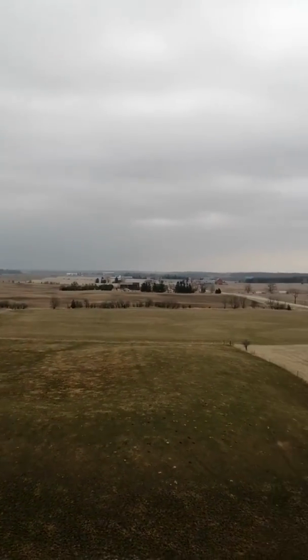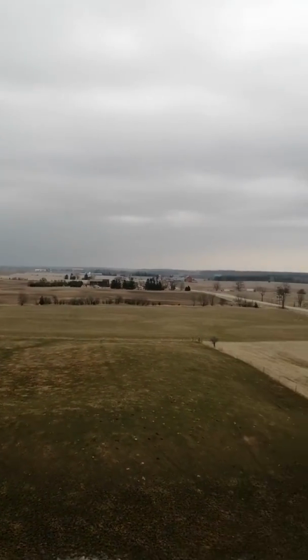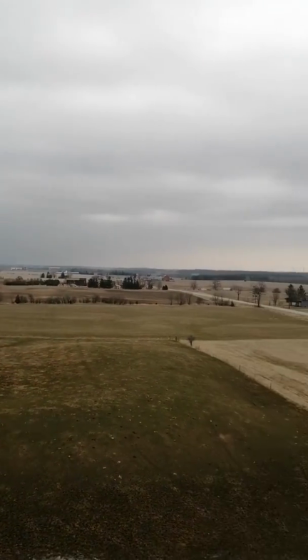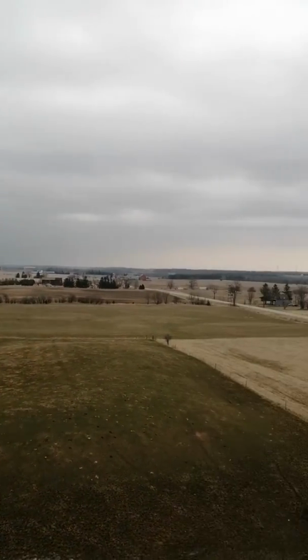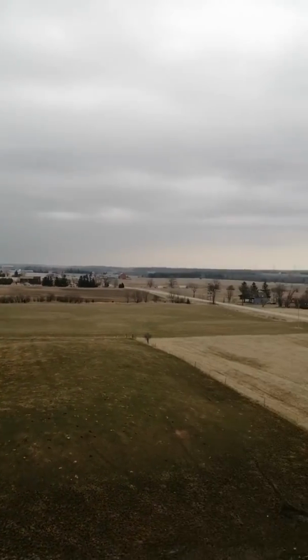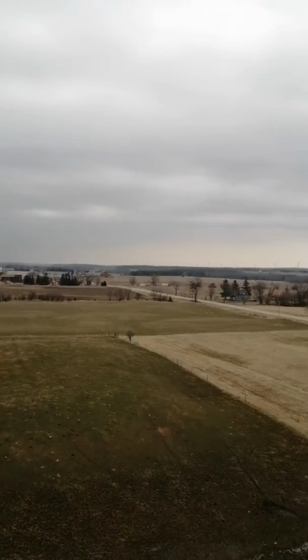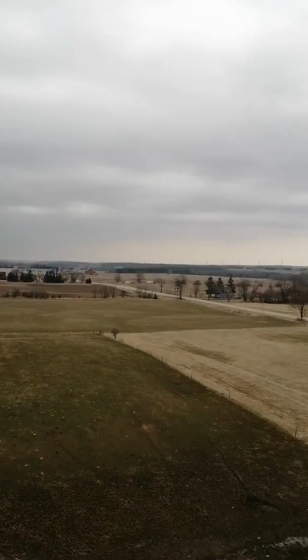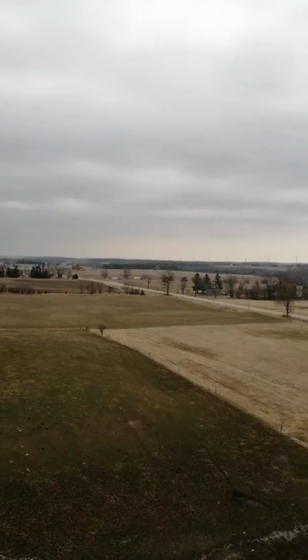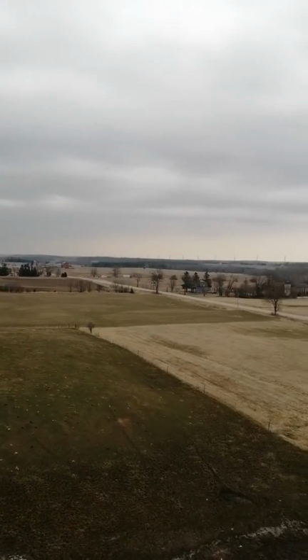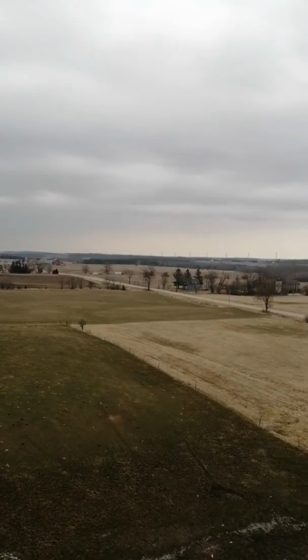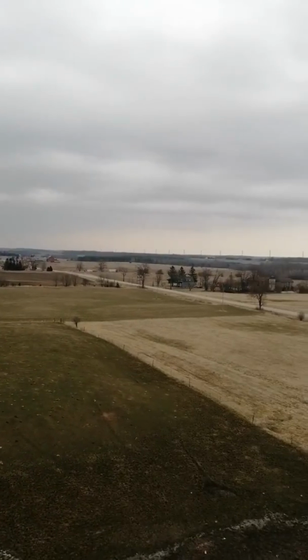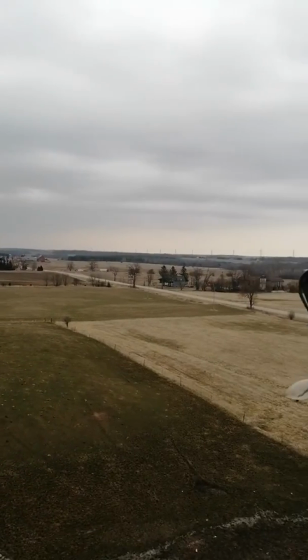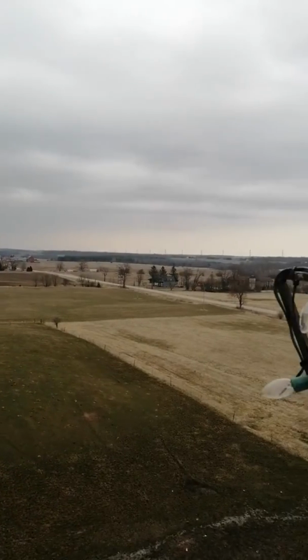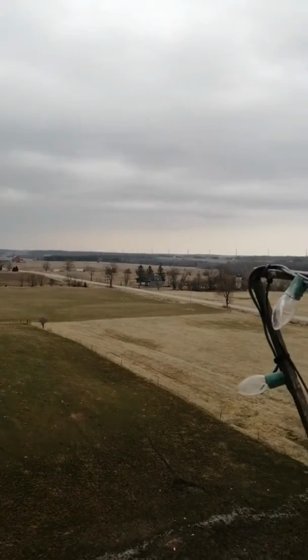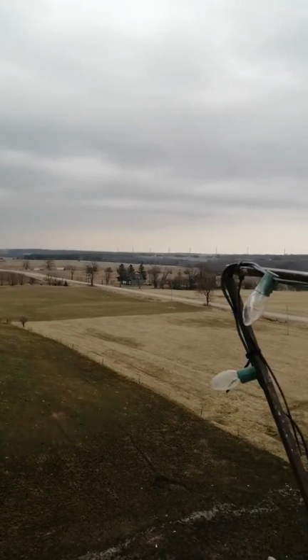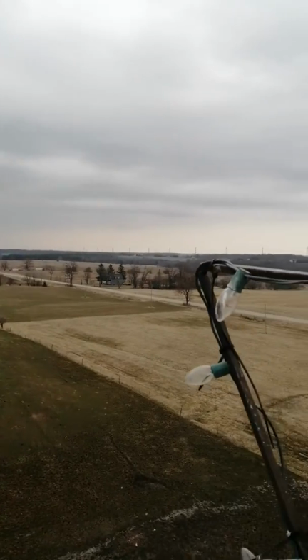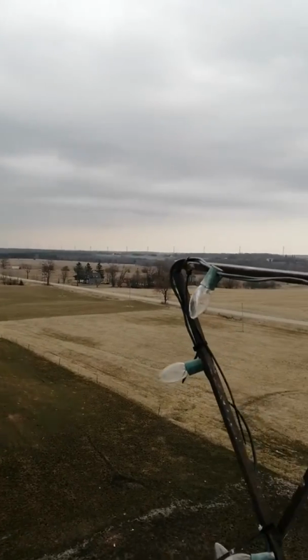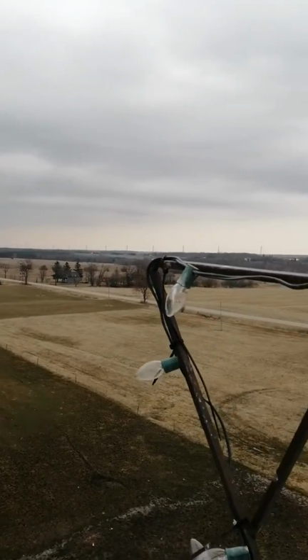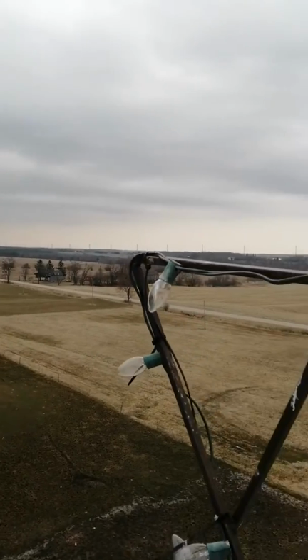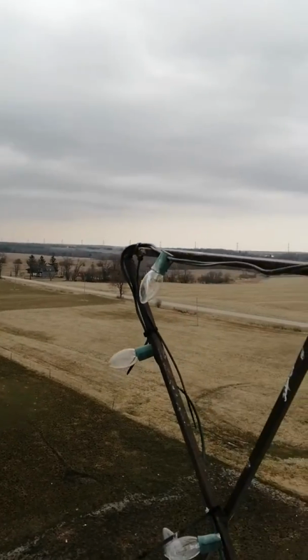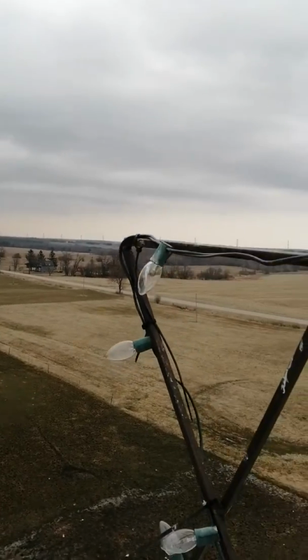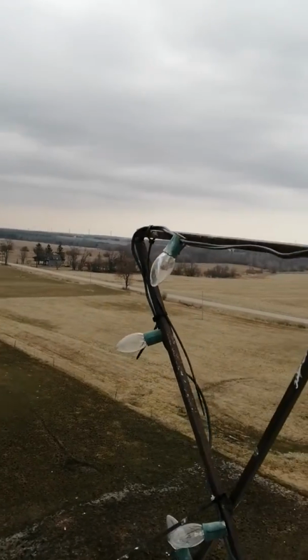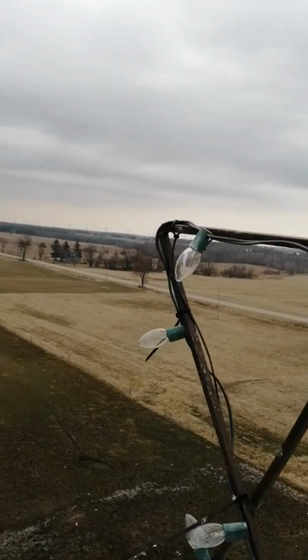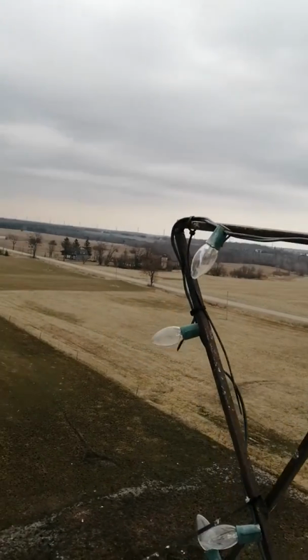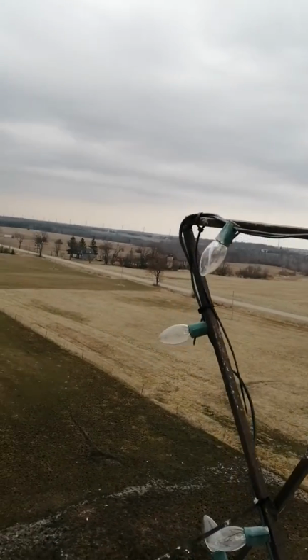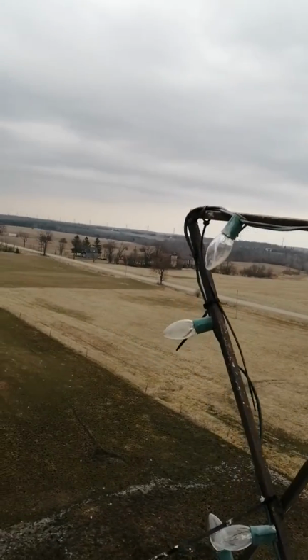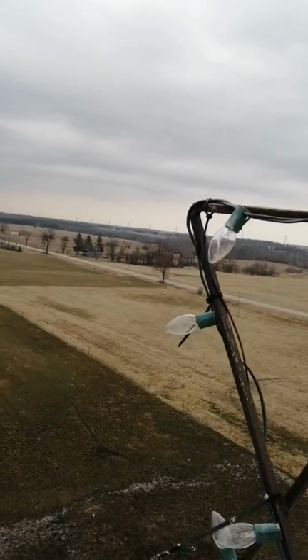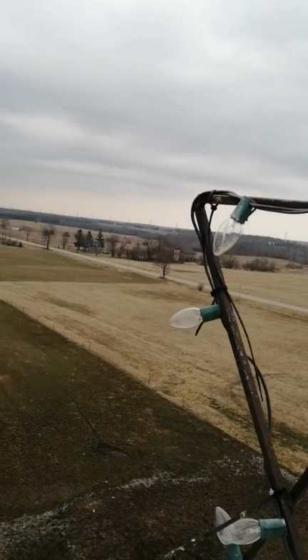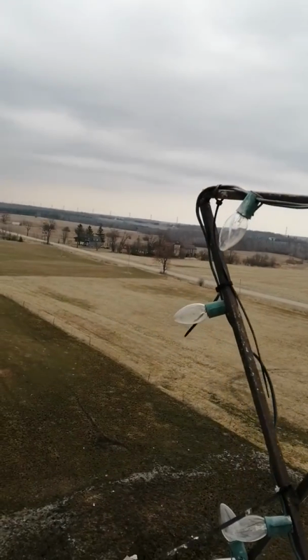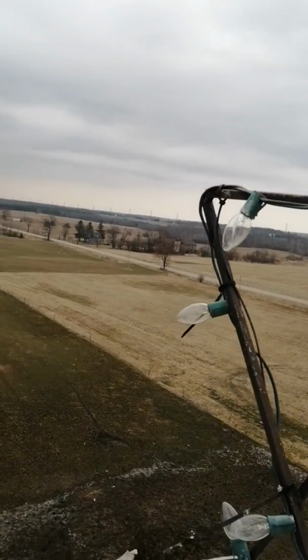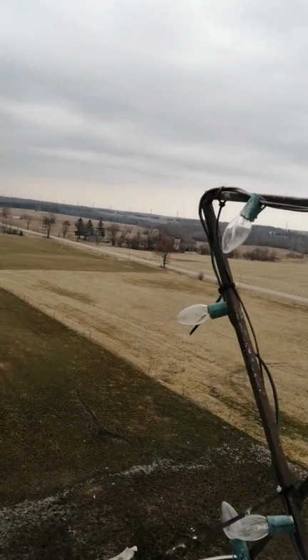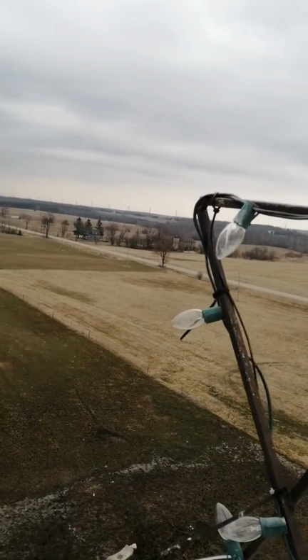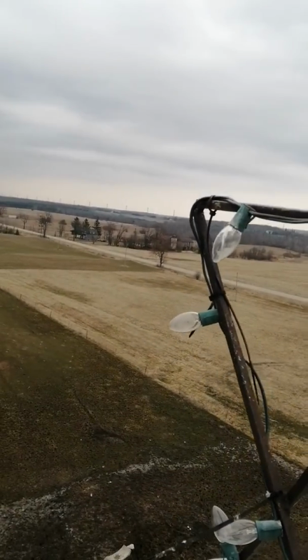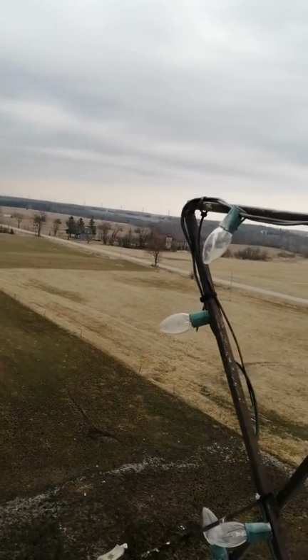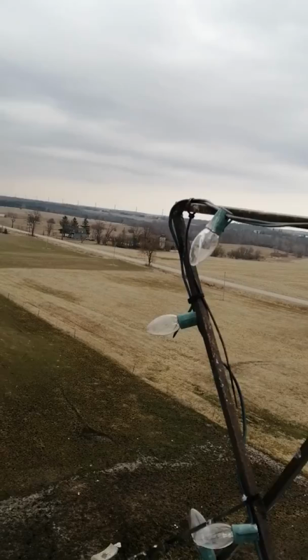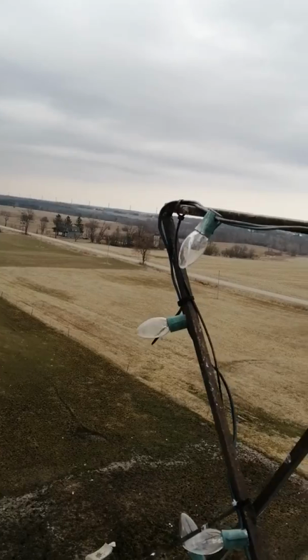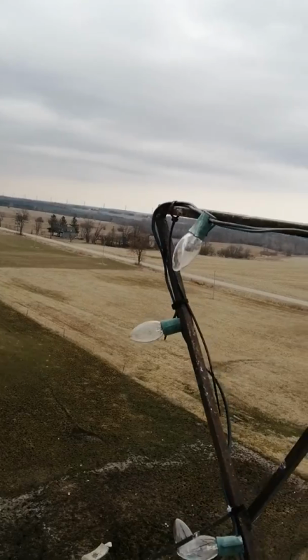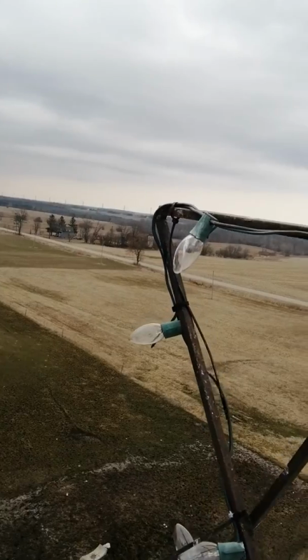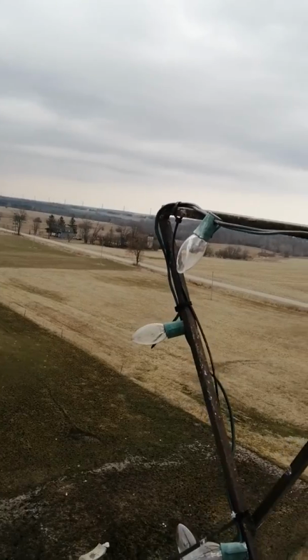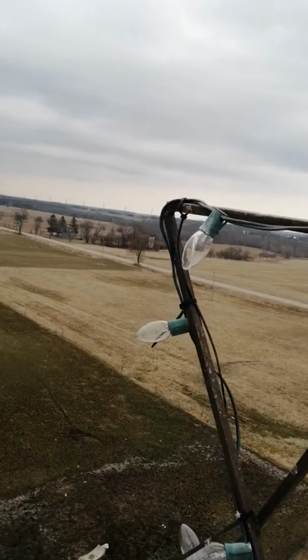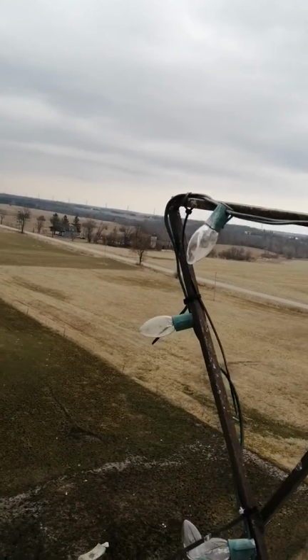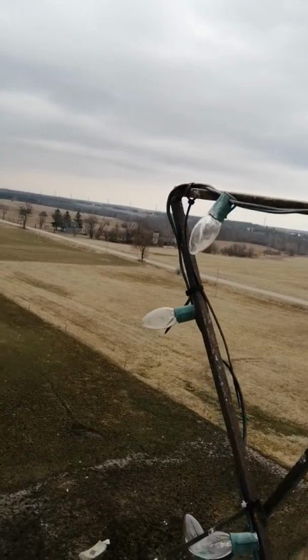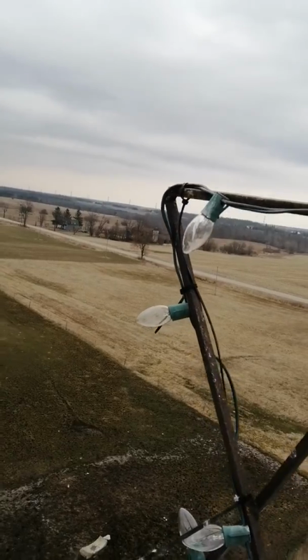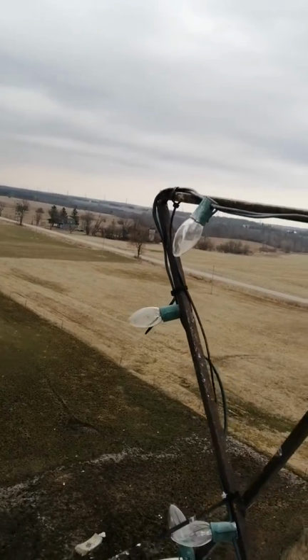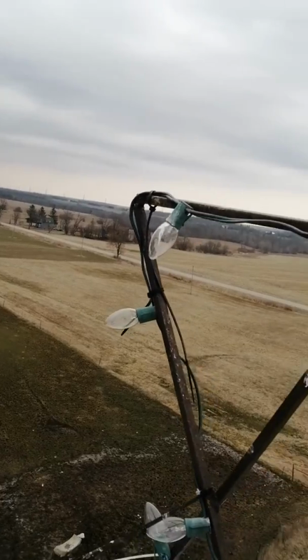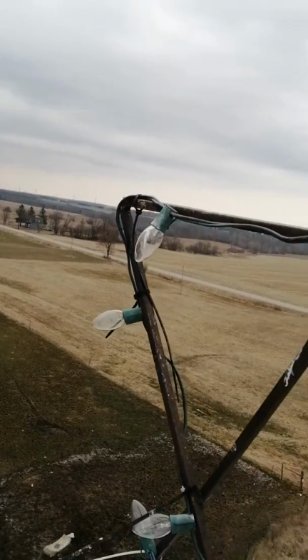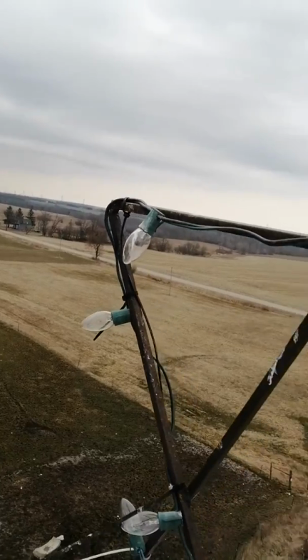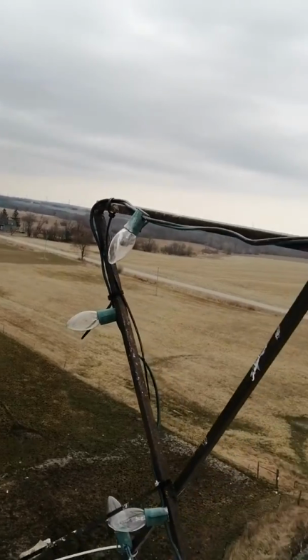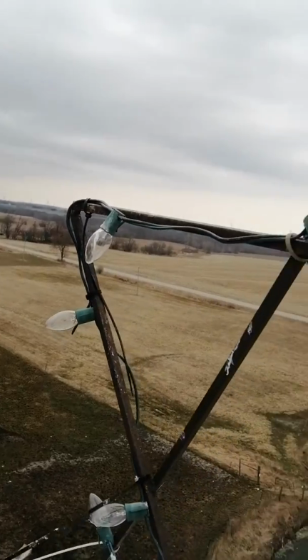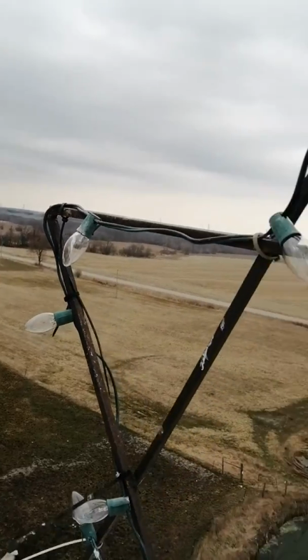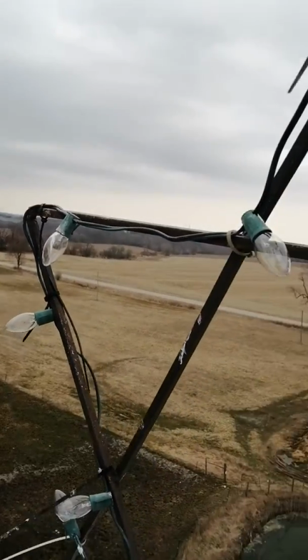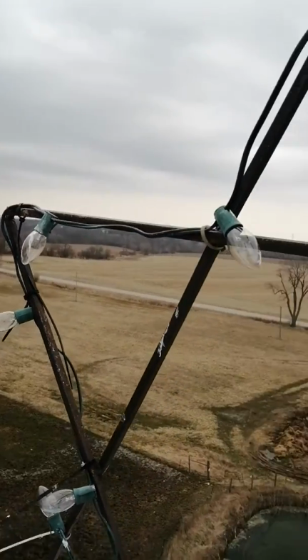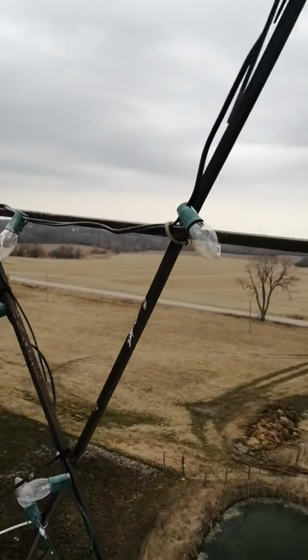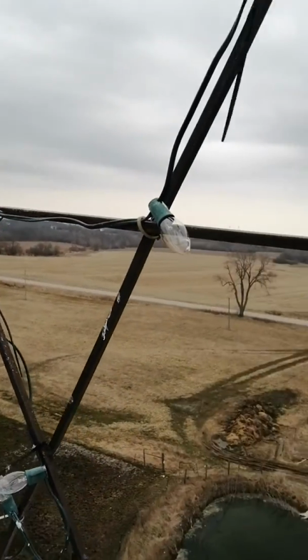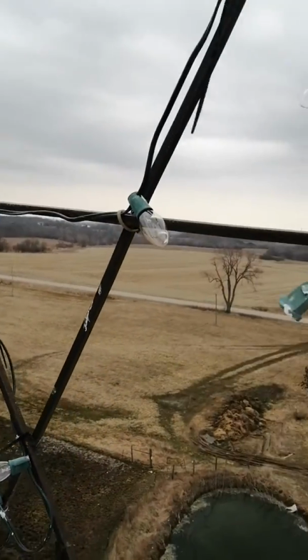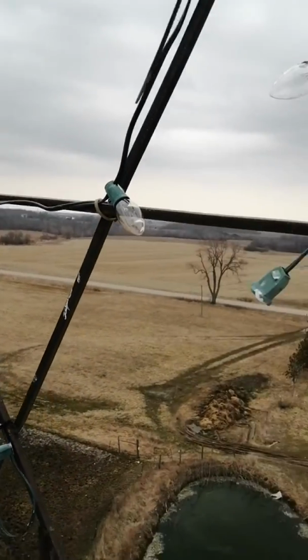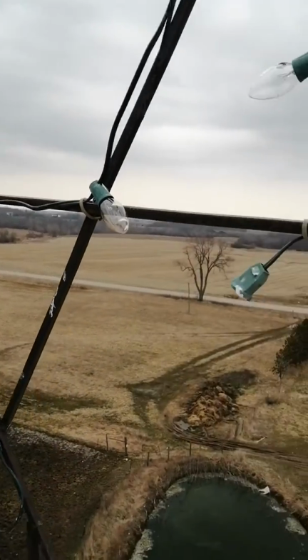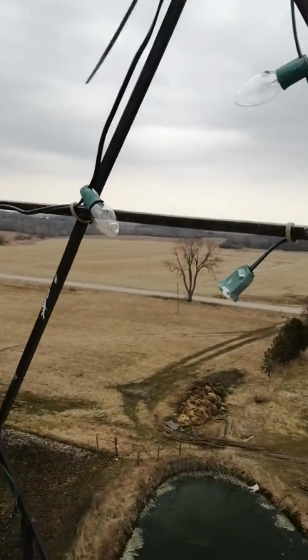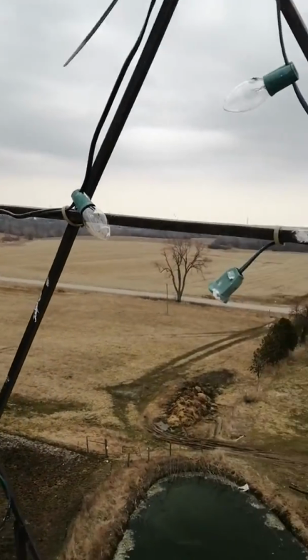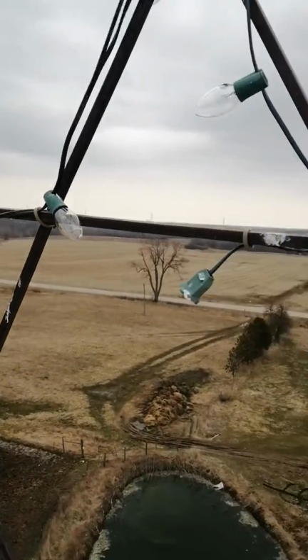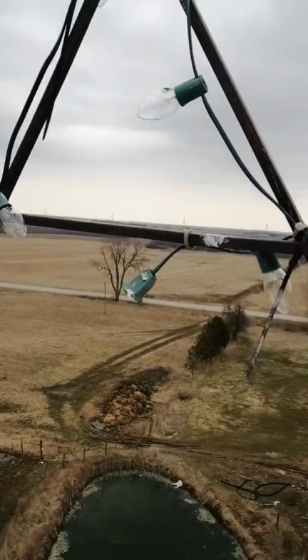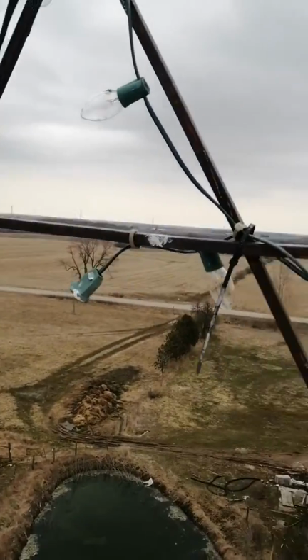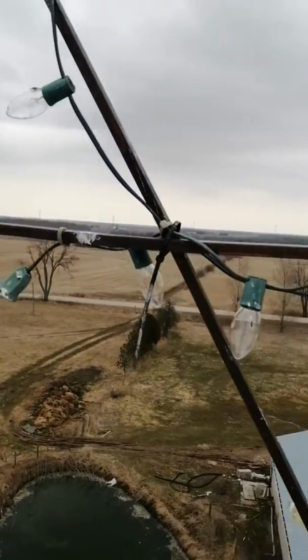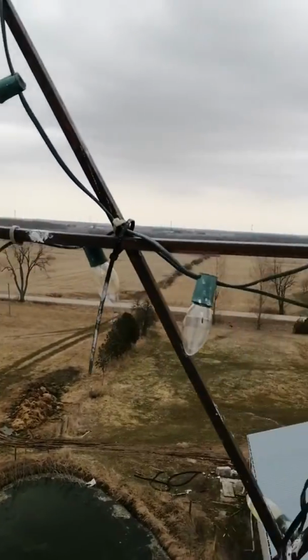Some of you might notice that at Christmas time I turn a star on the top of my silo. This is the star.